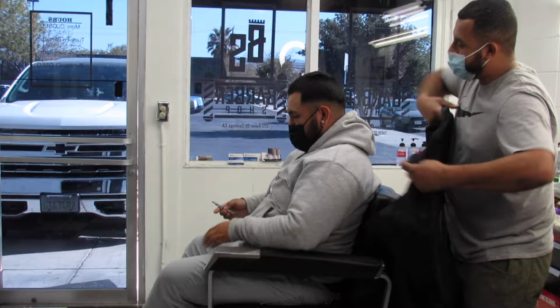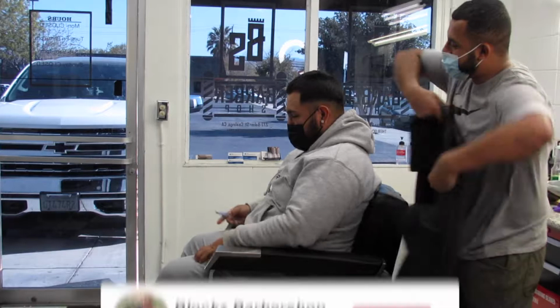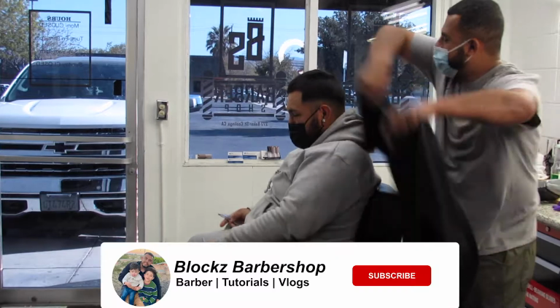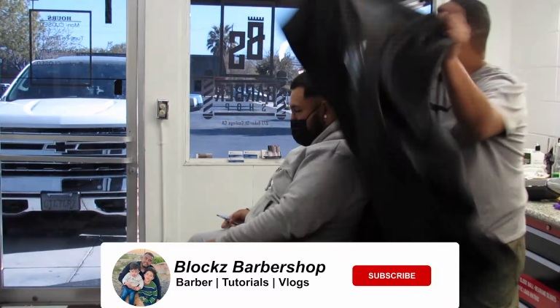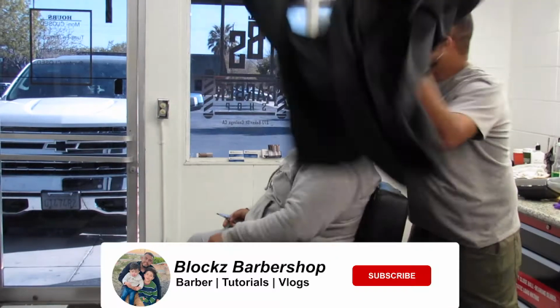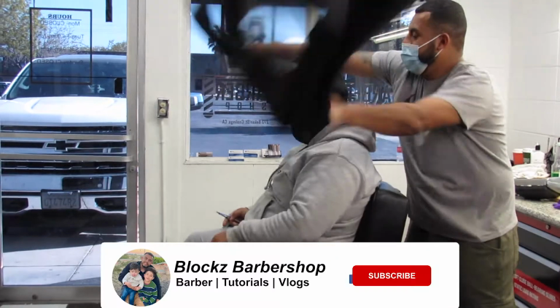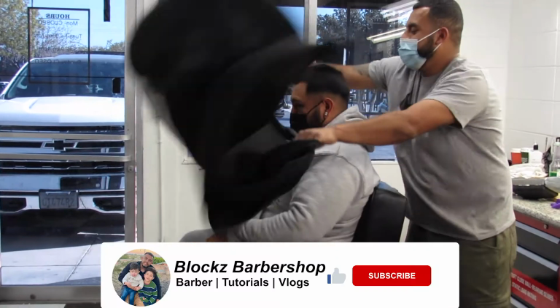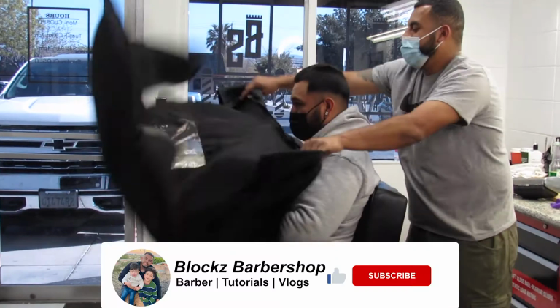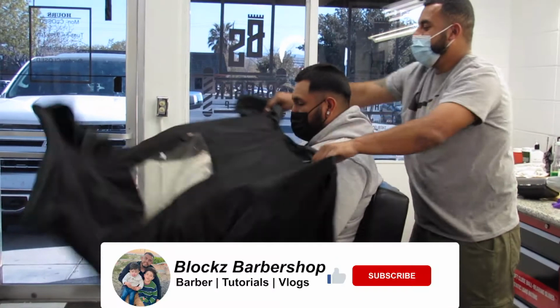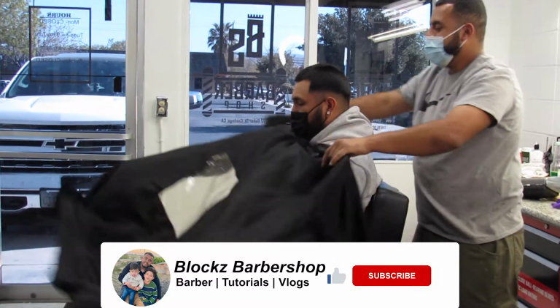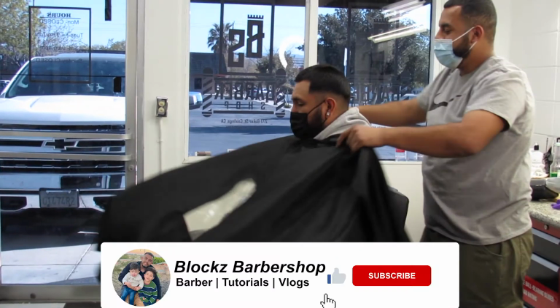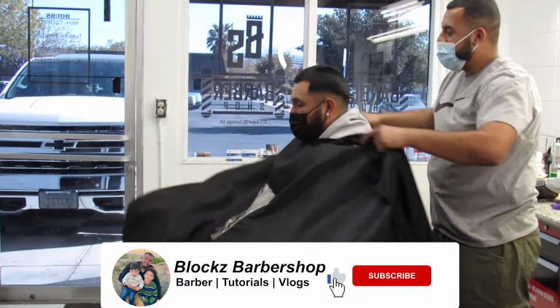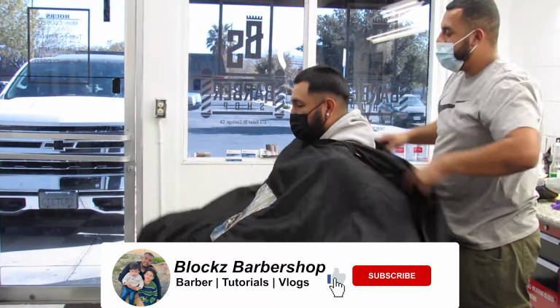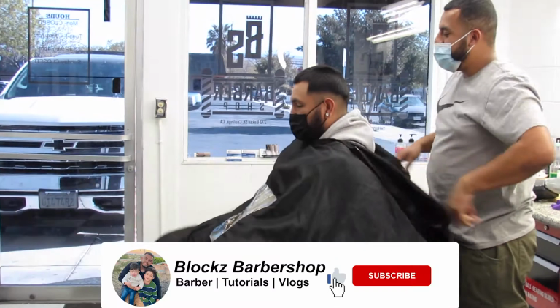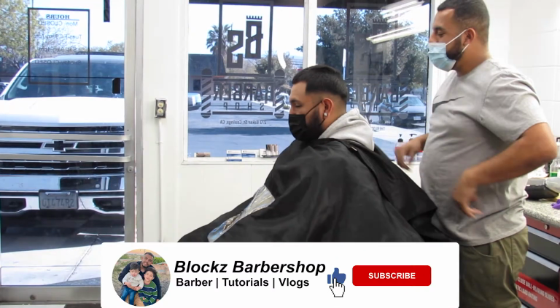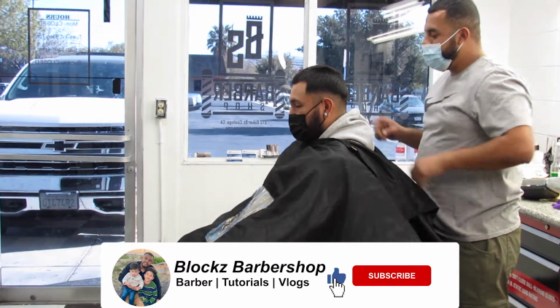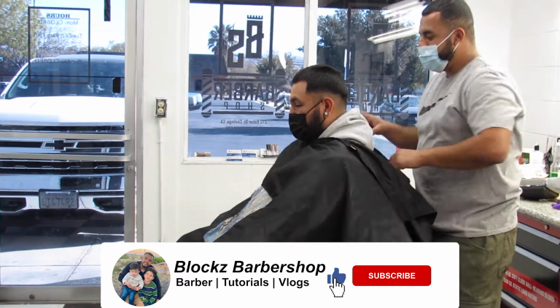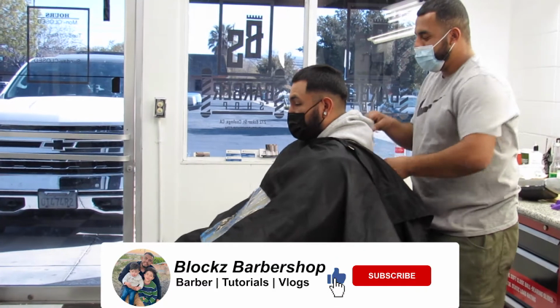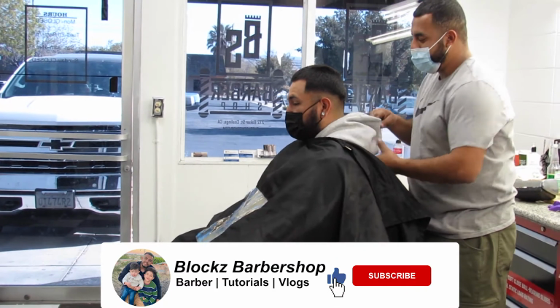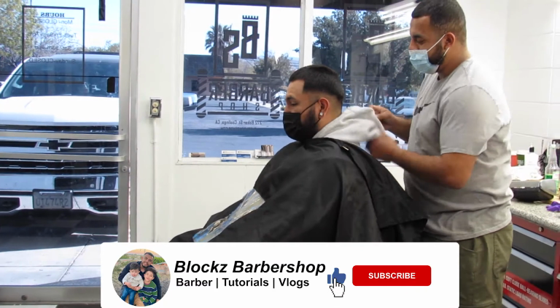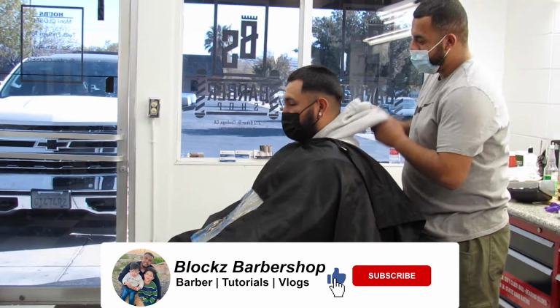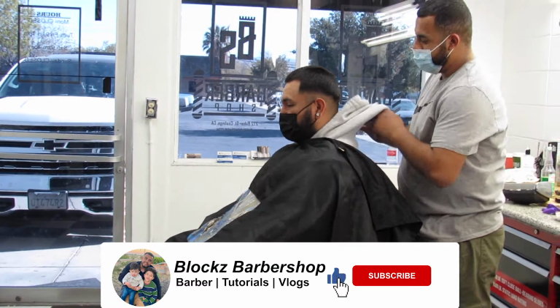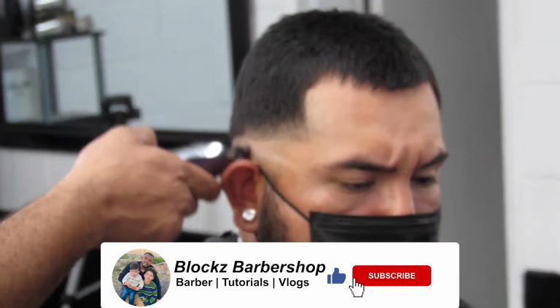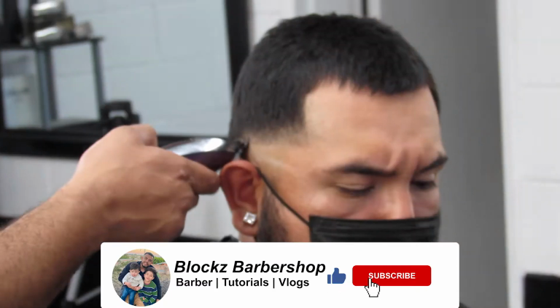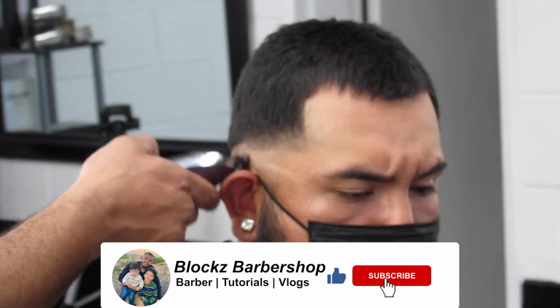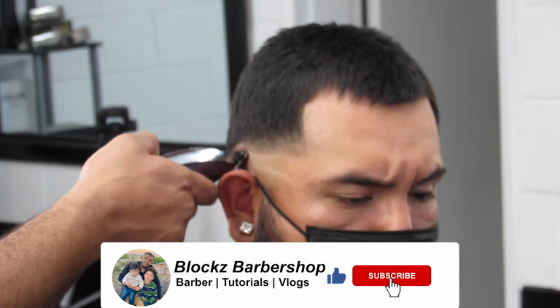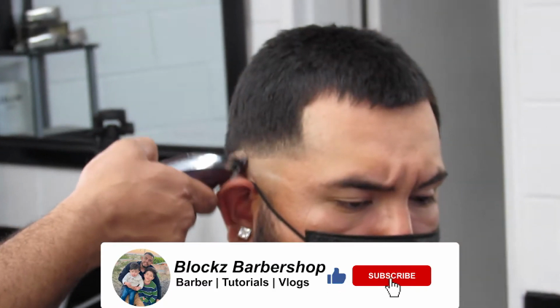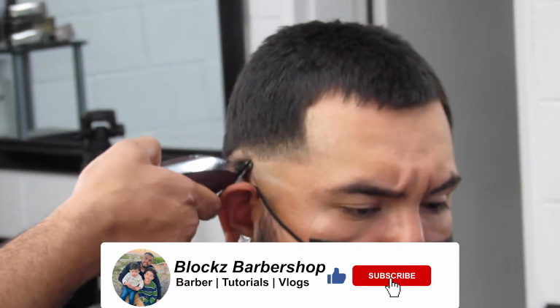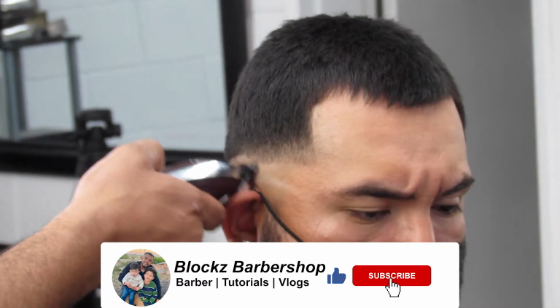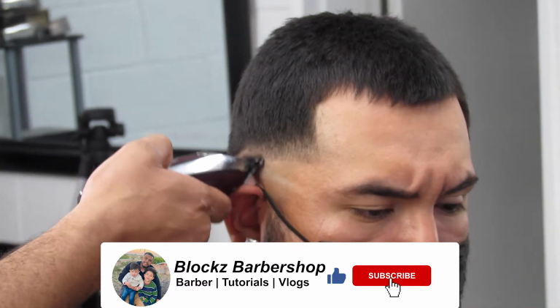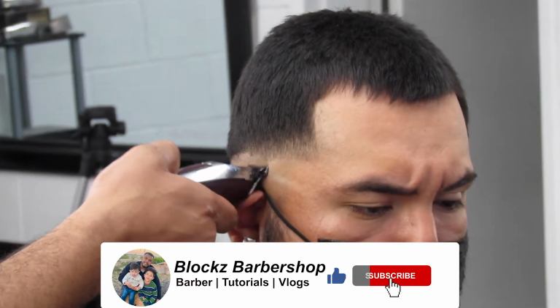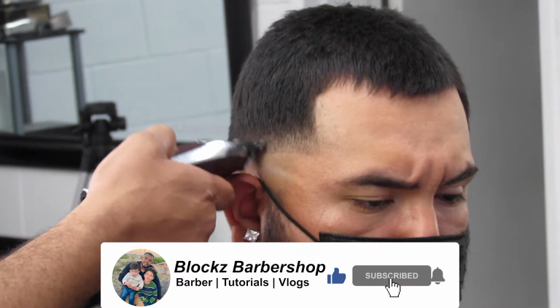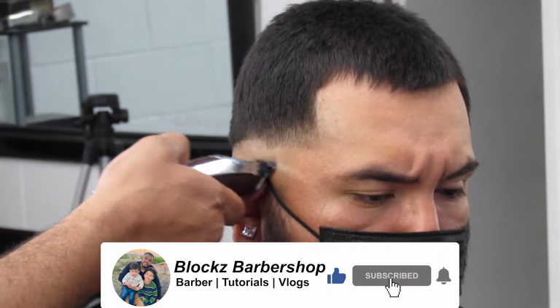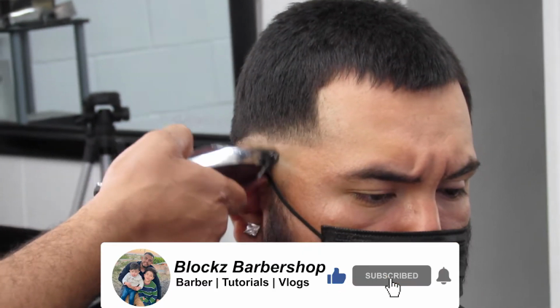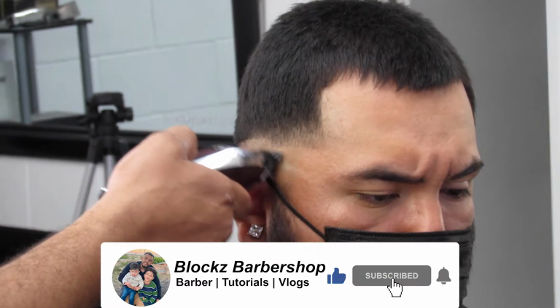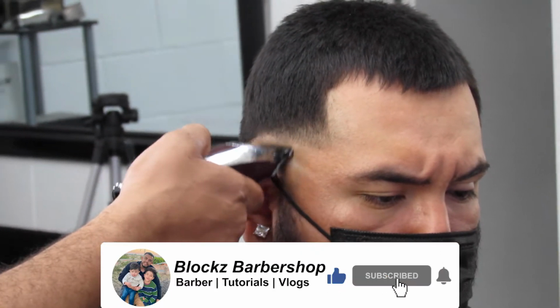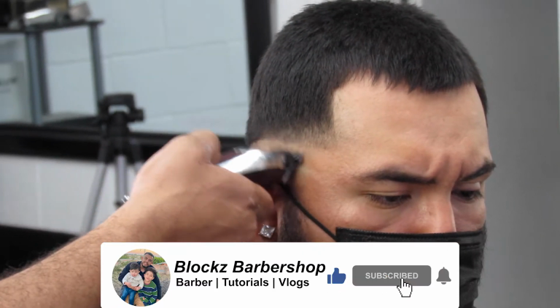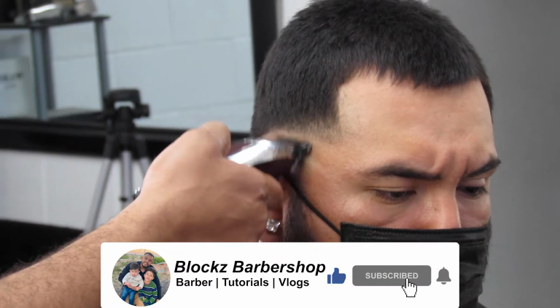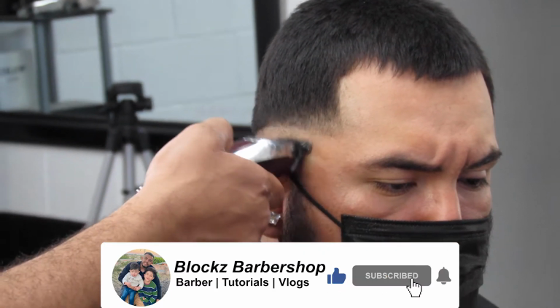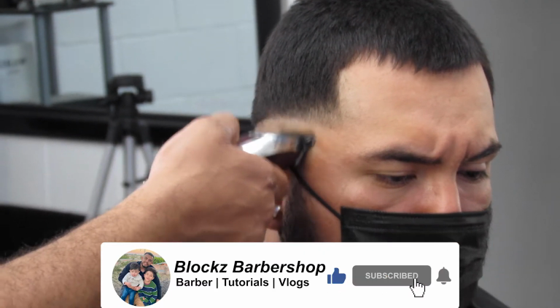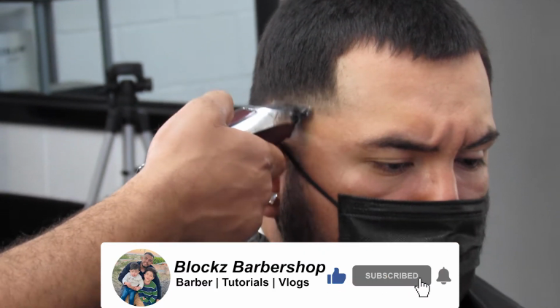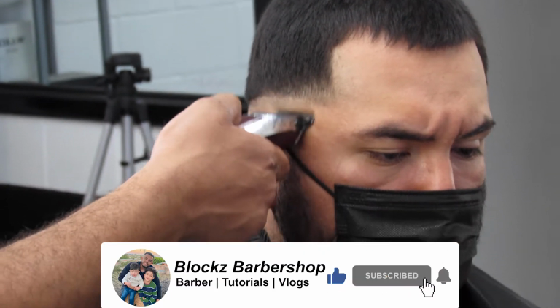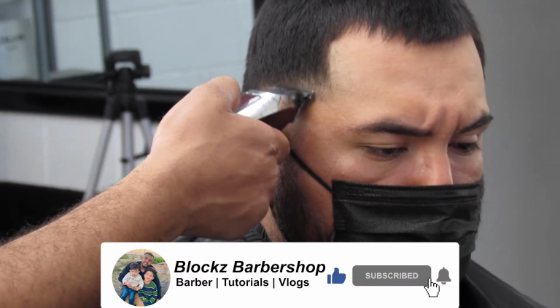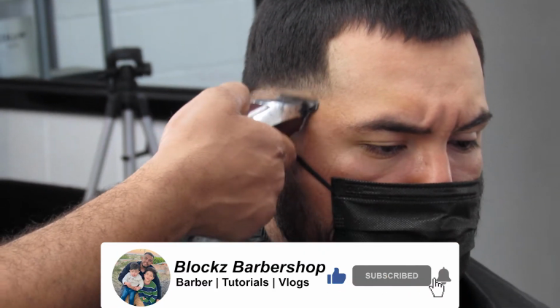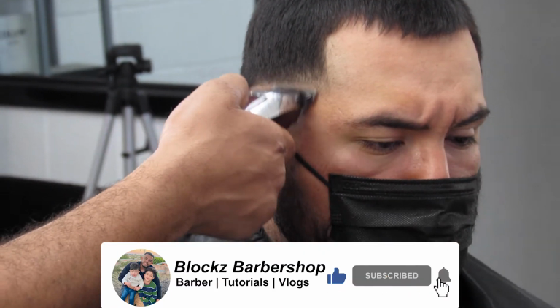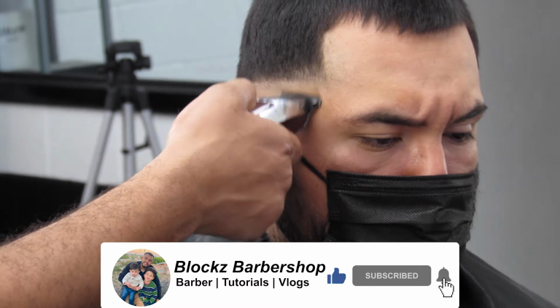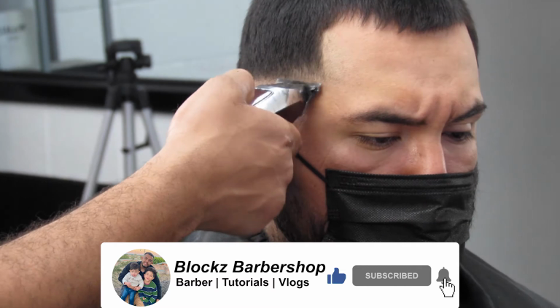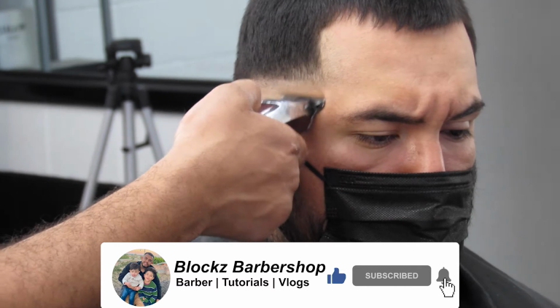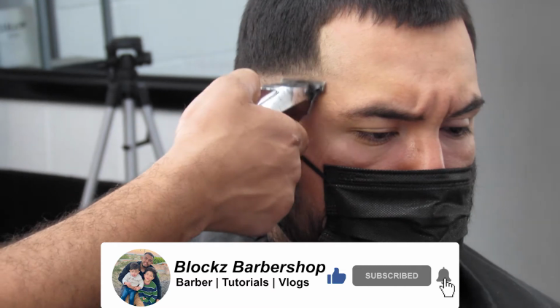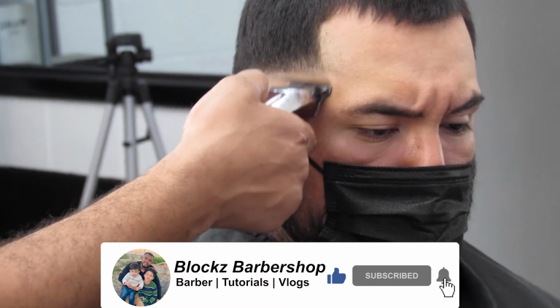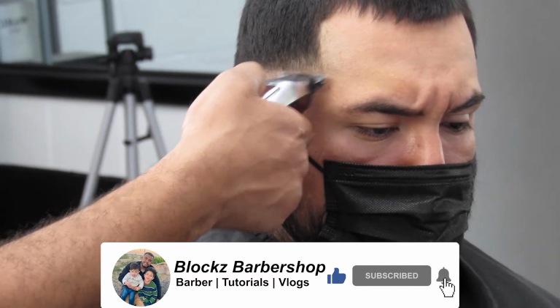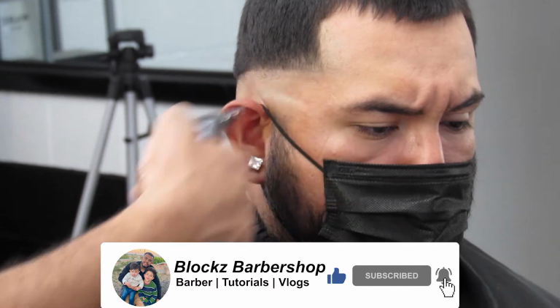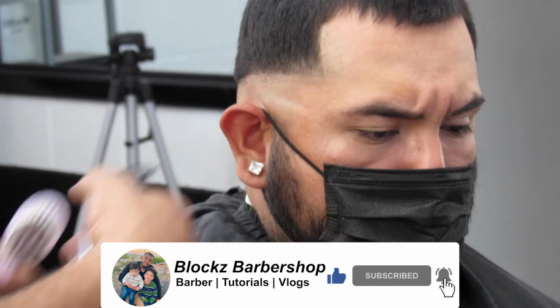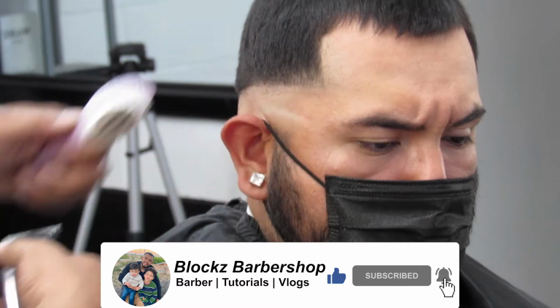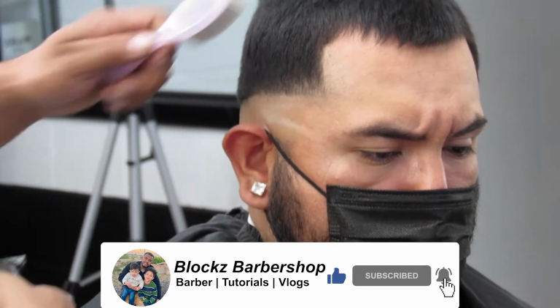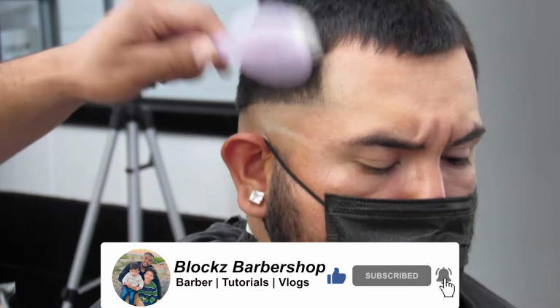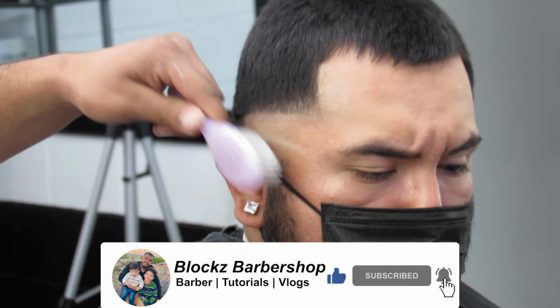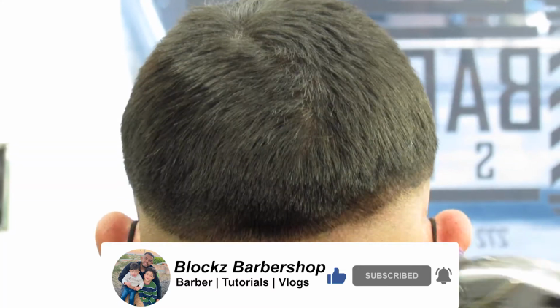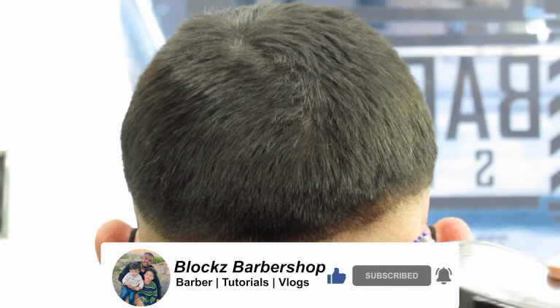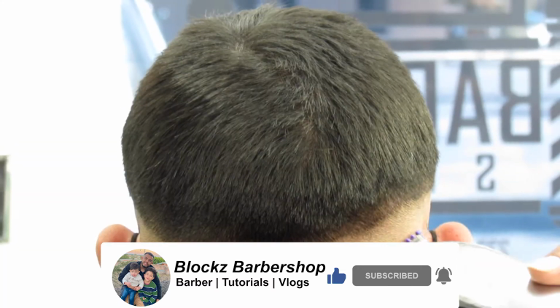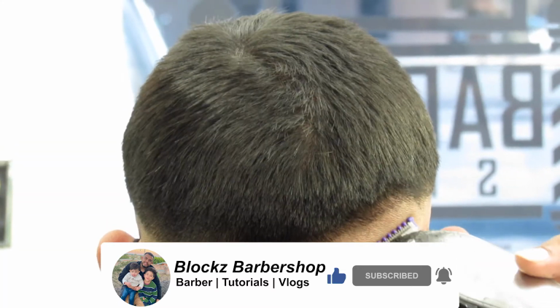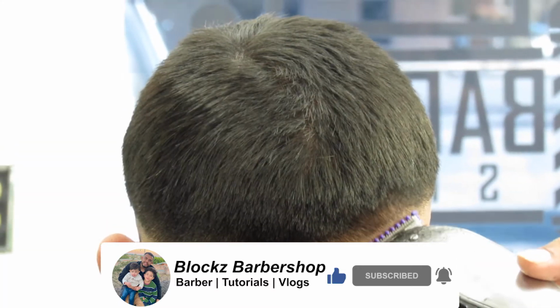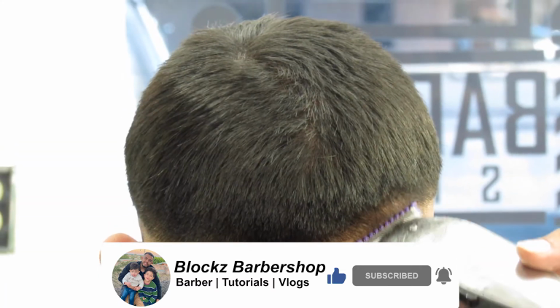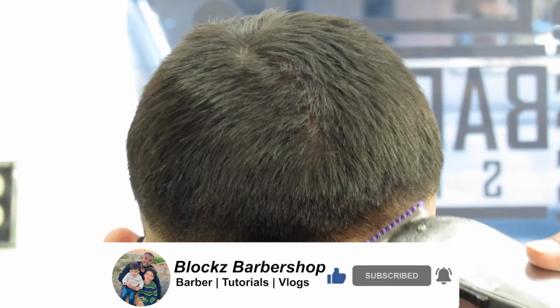The customer Wanda right here got the low fade. He let the top out how it was, and then he's got a double zero on the bottom and a low fade.